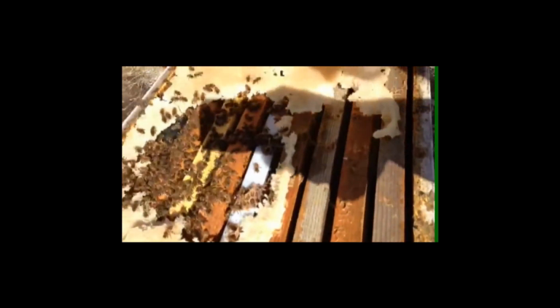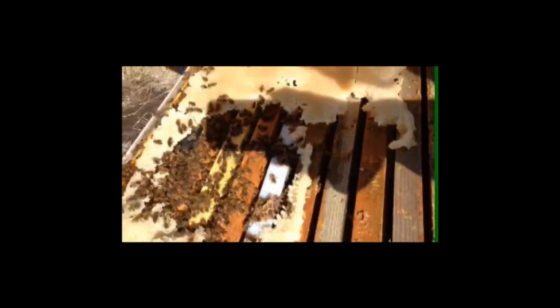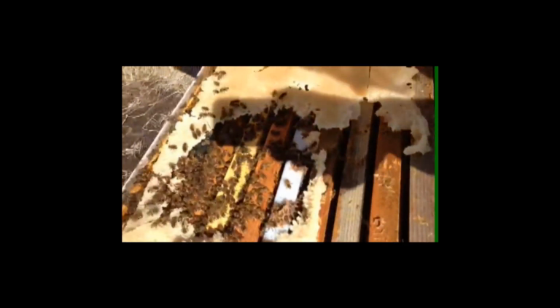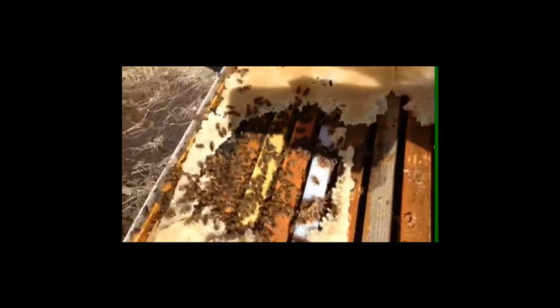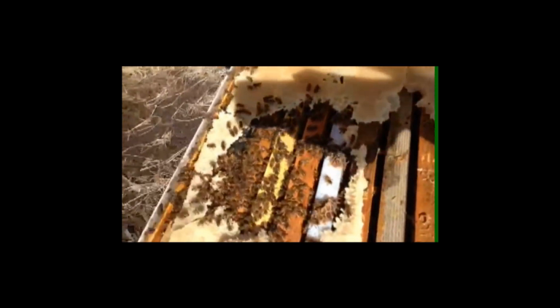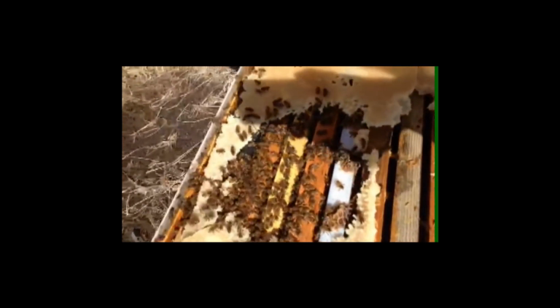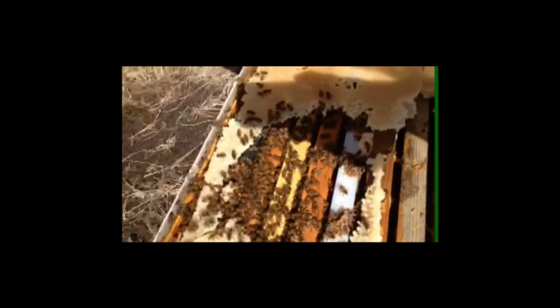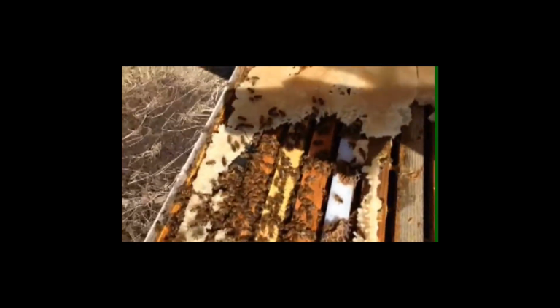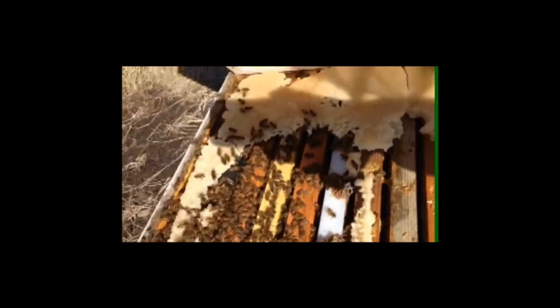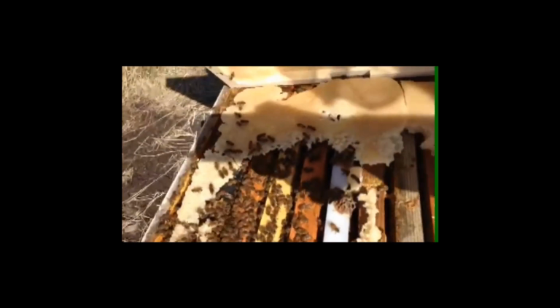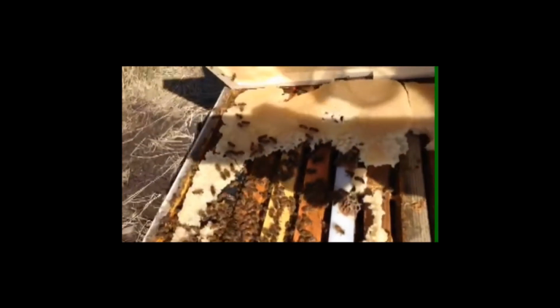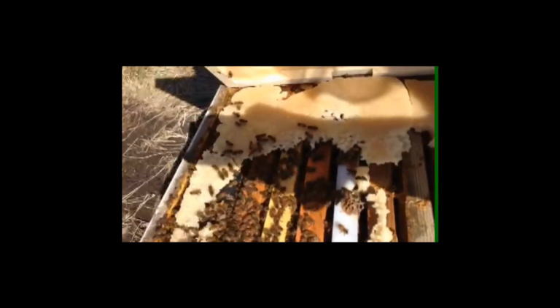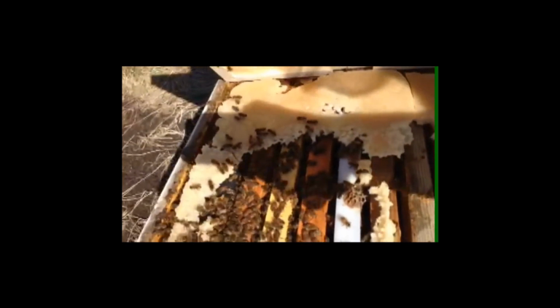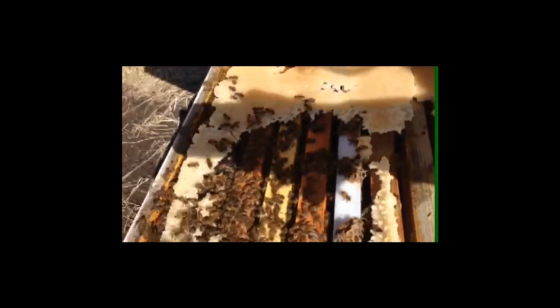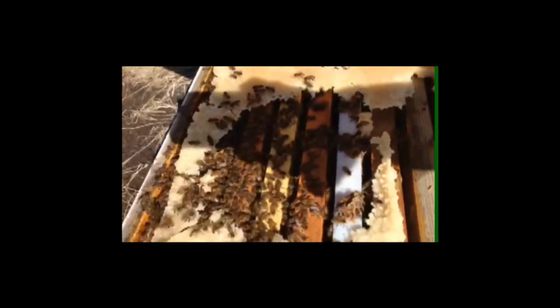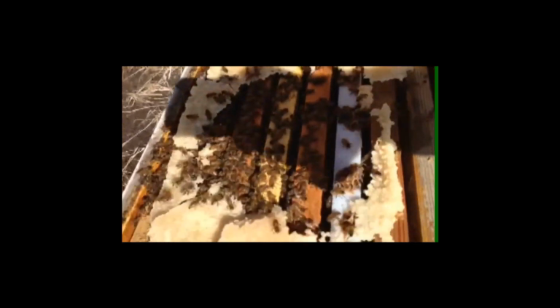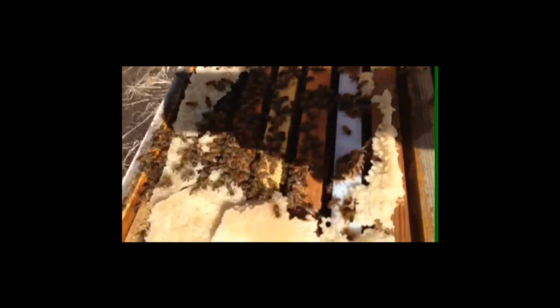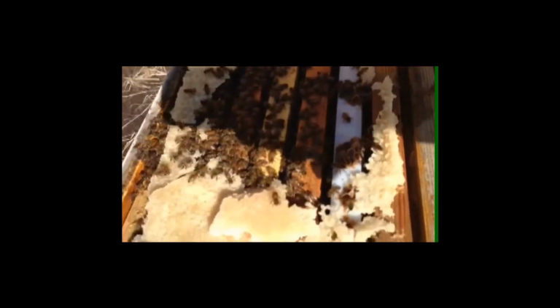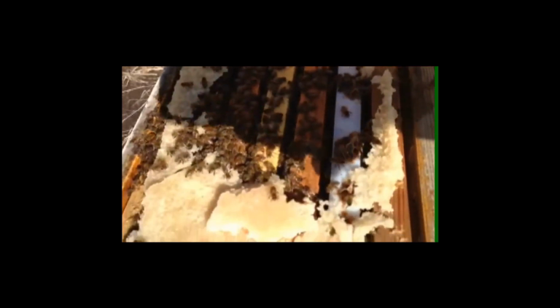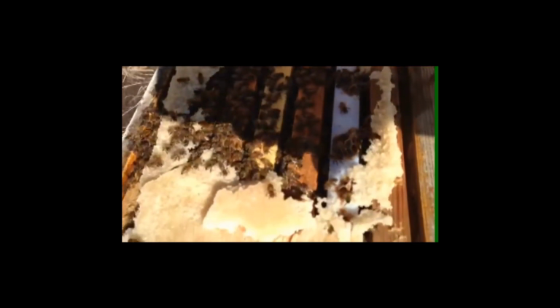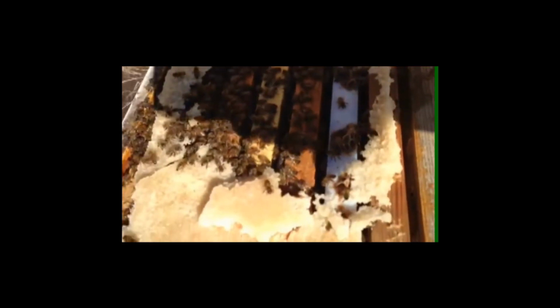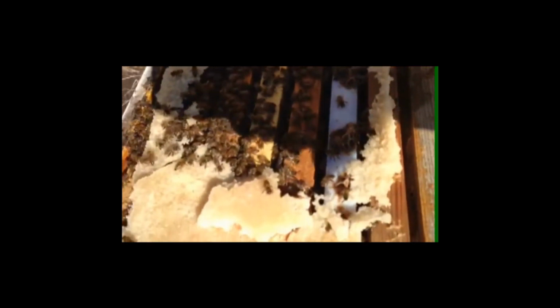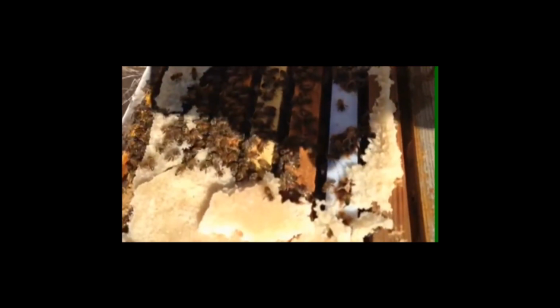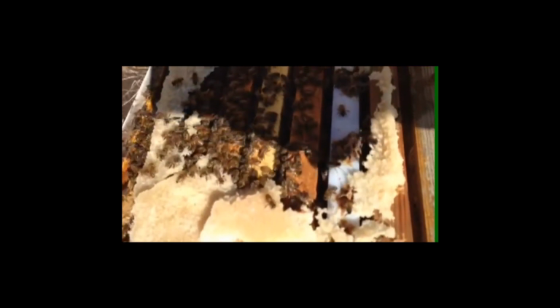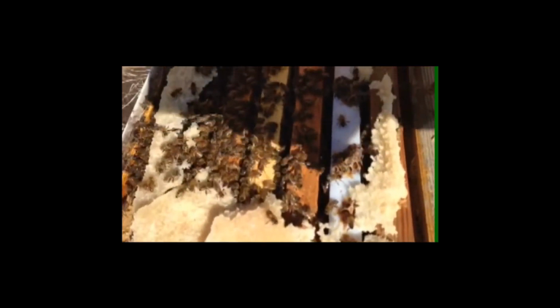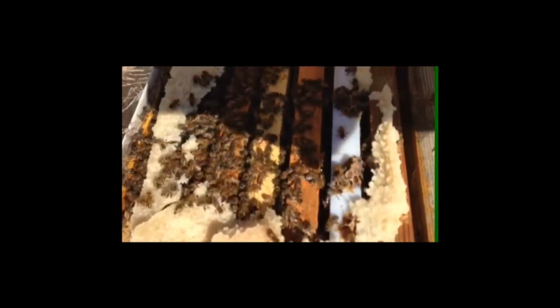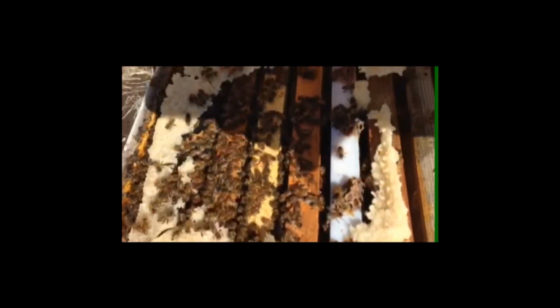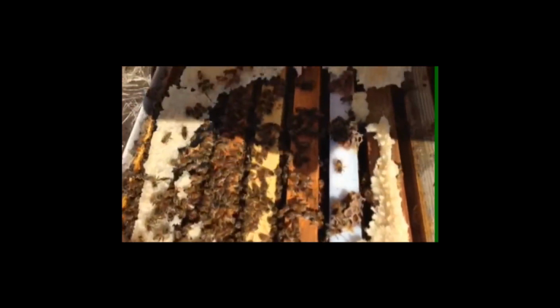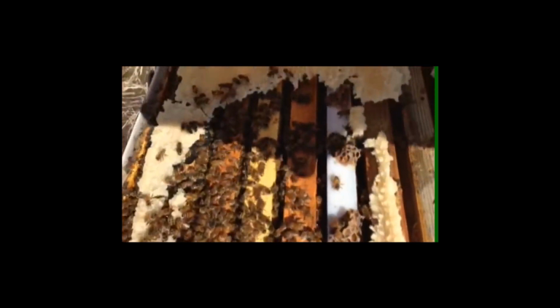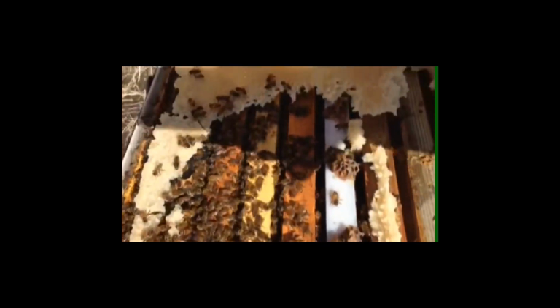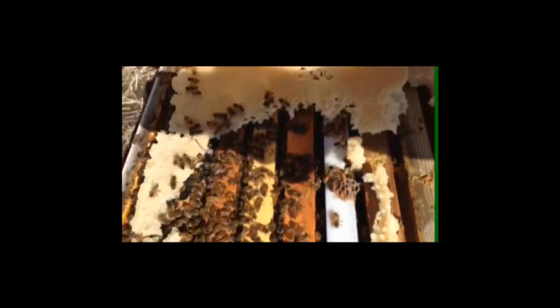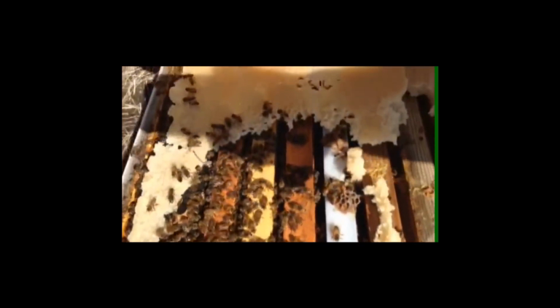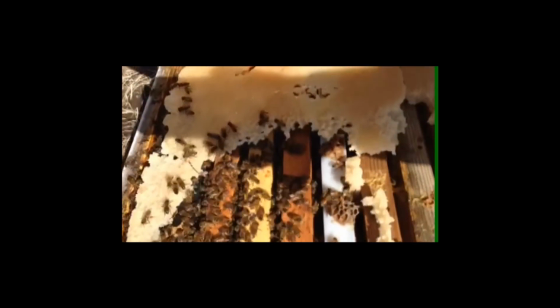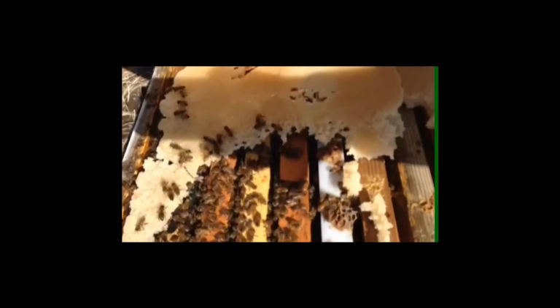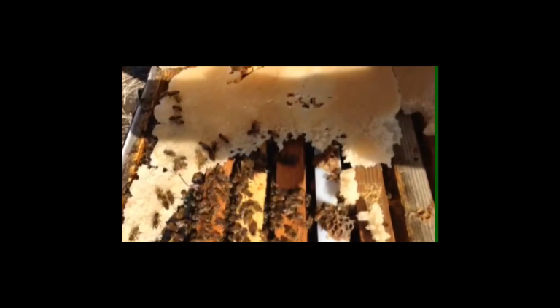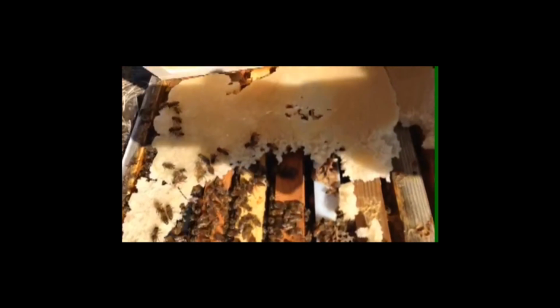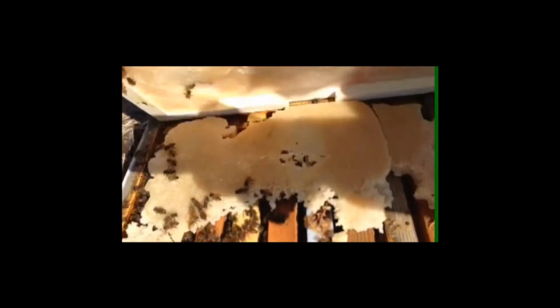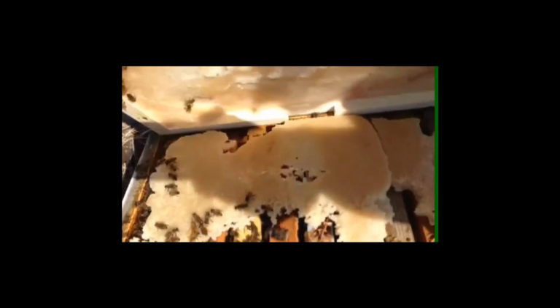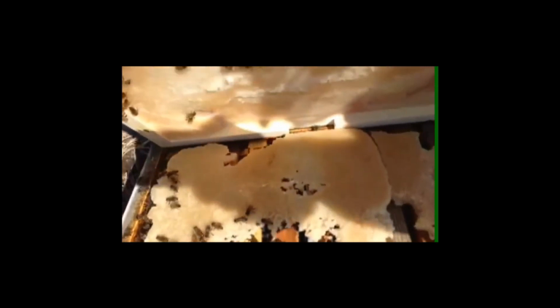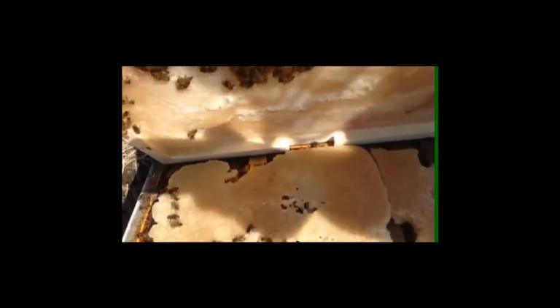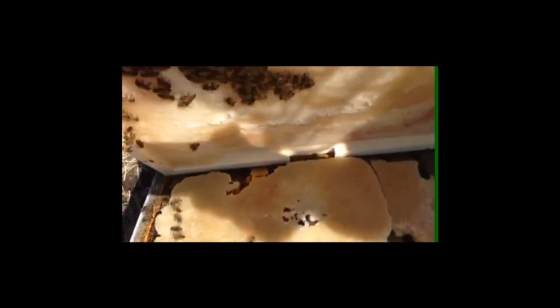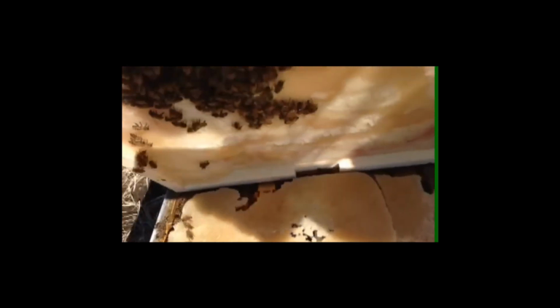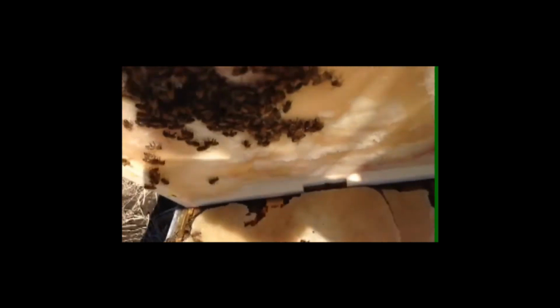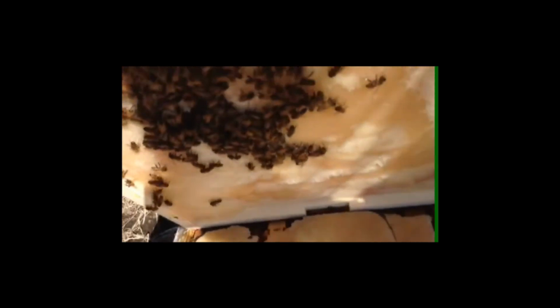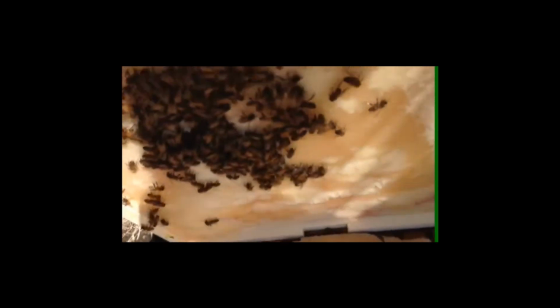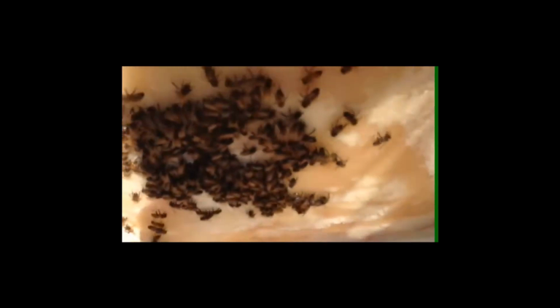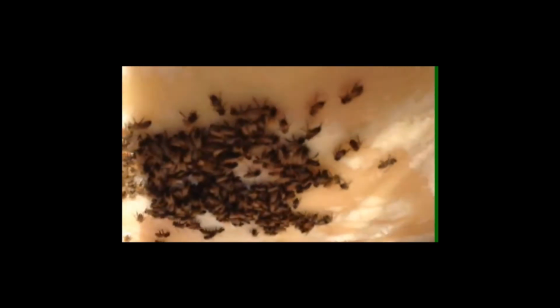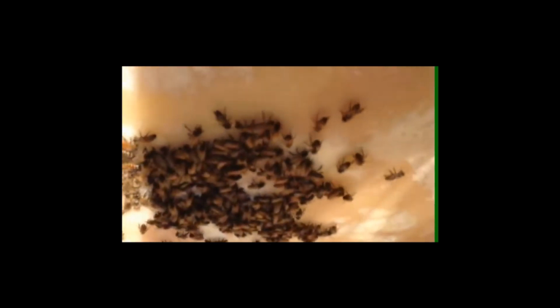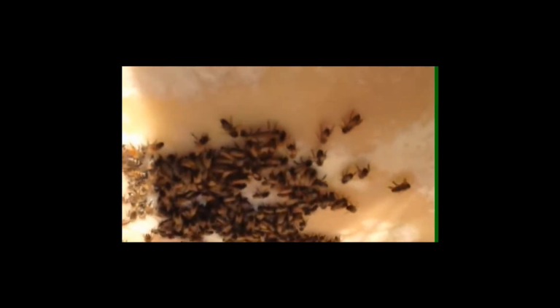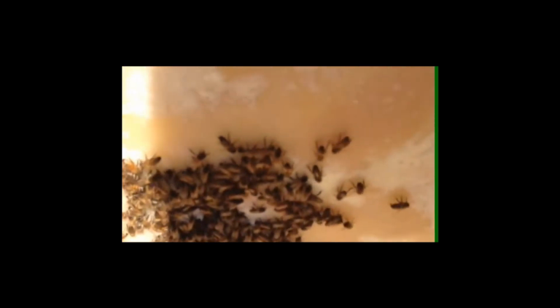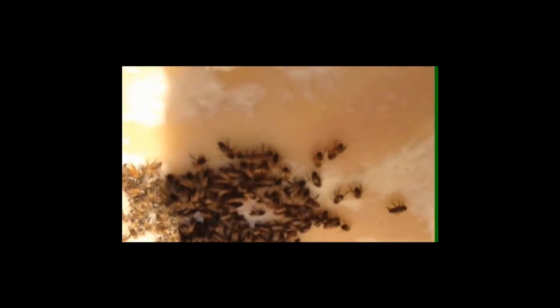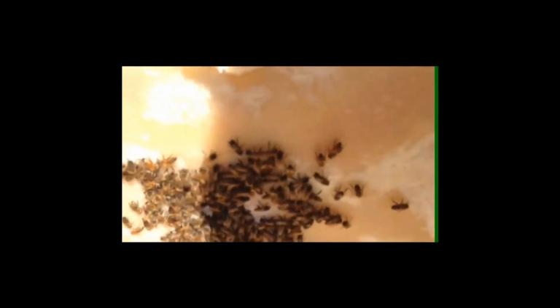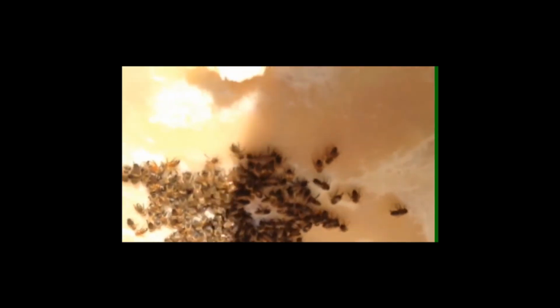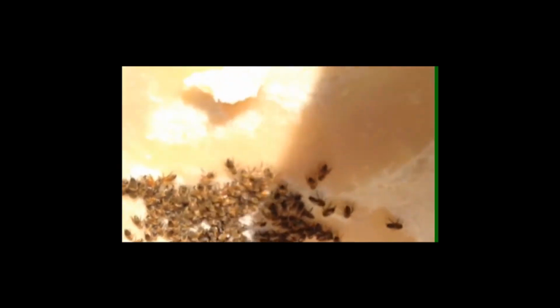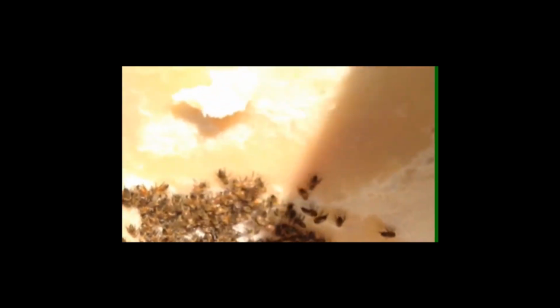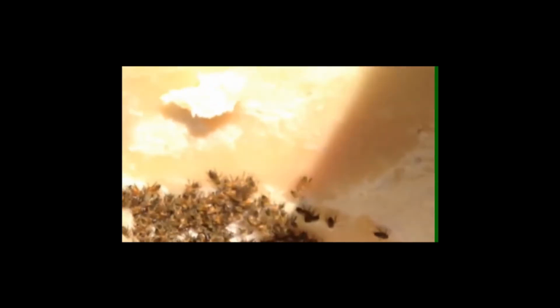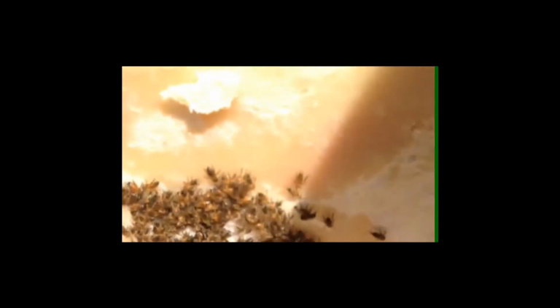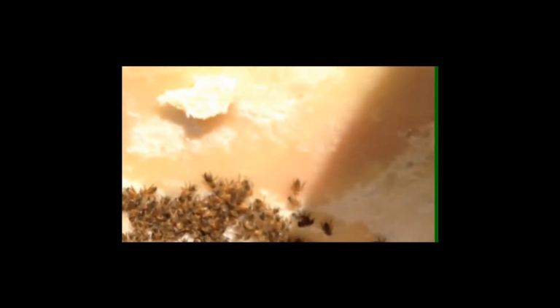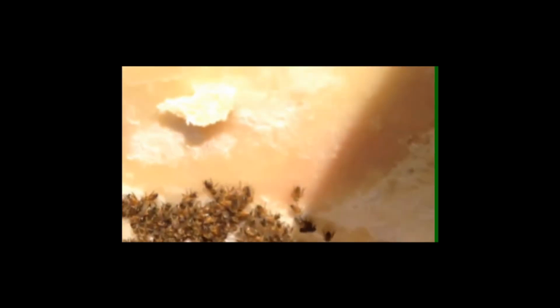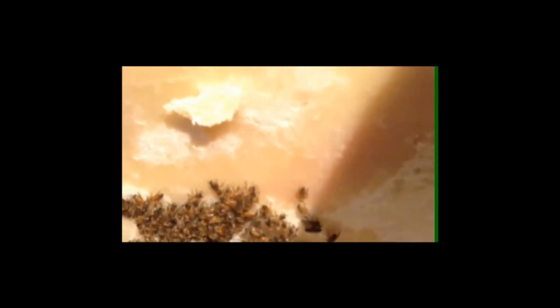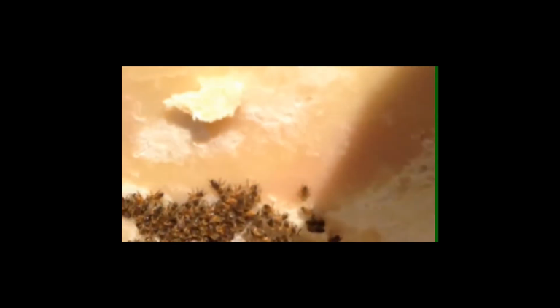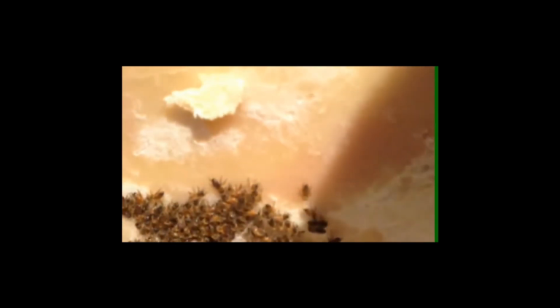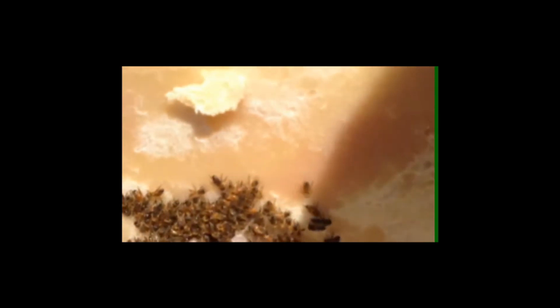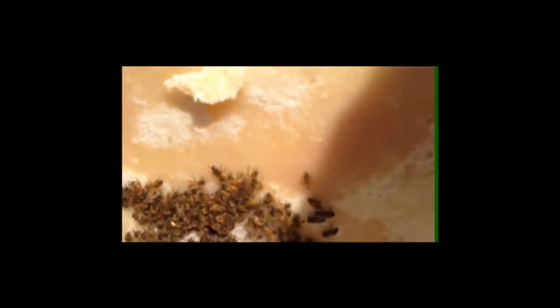You can see the bees are eating the sugar and they're up on the winter bee kind up here.